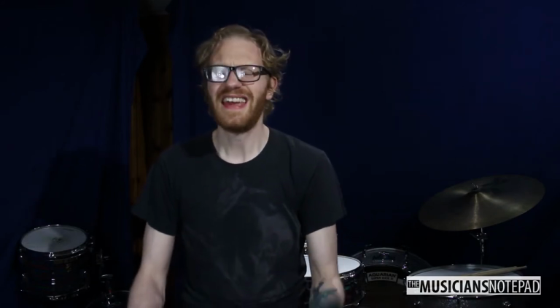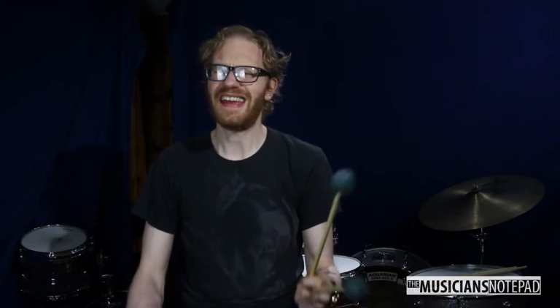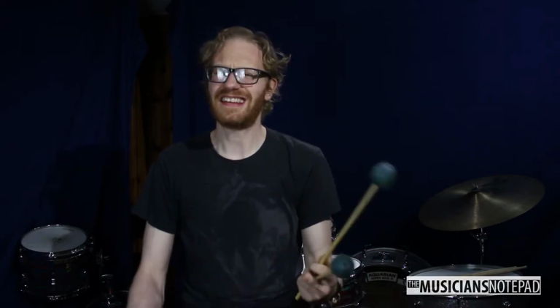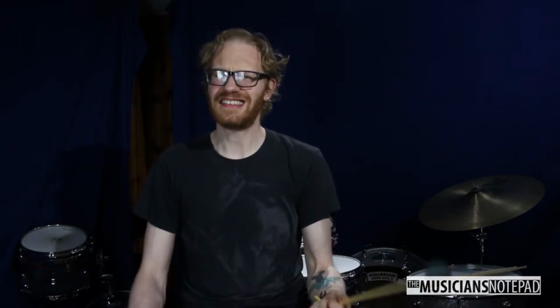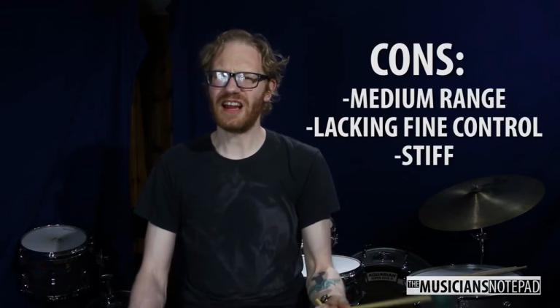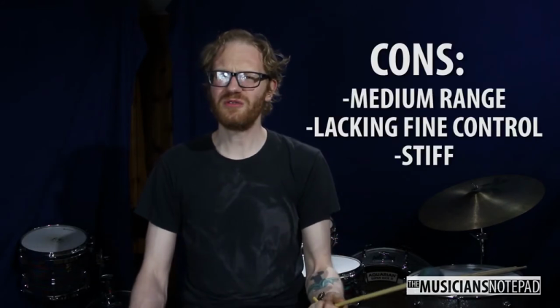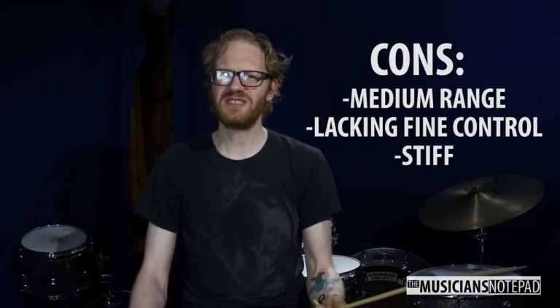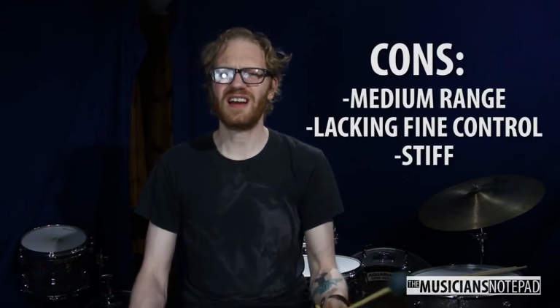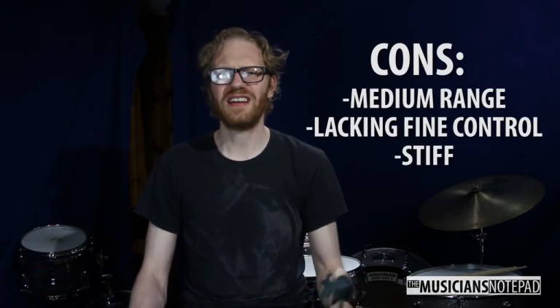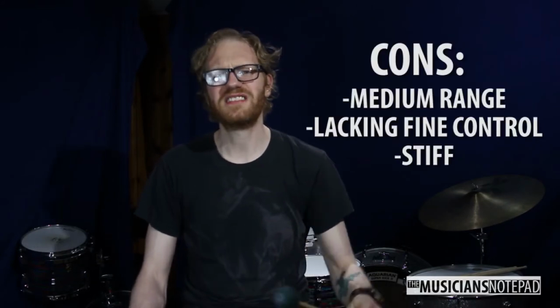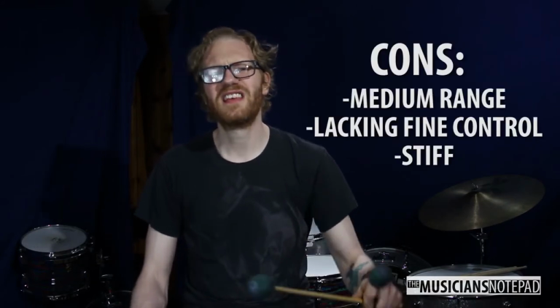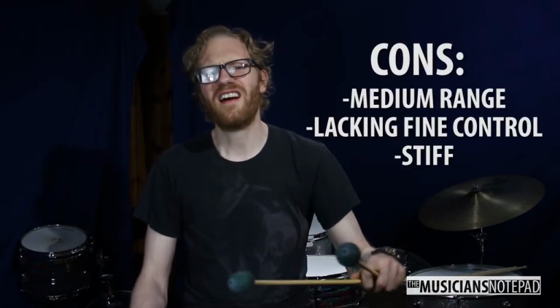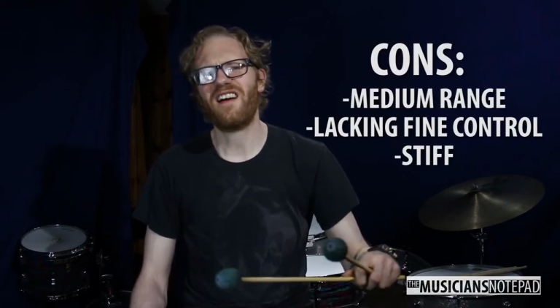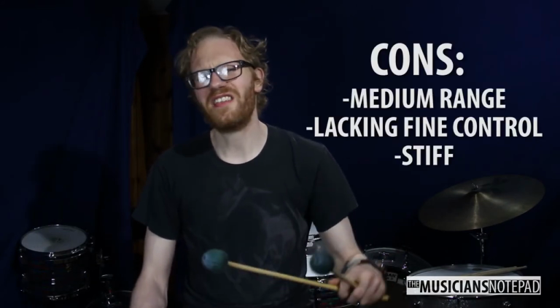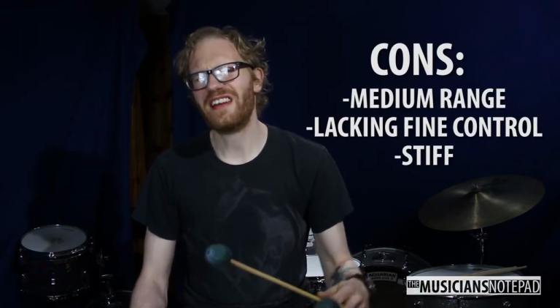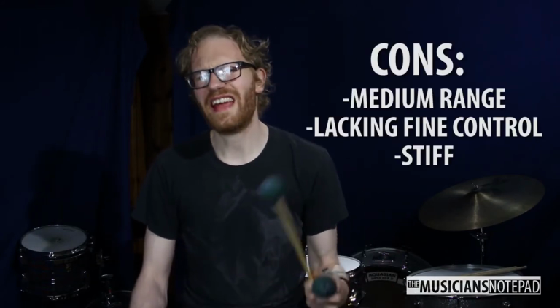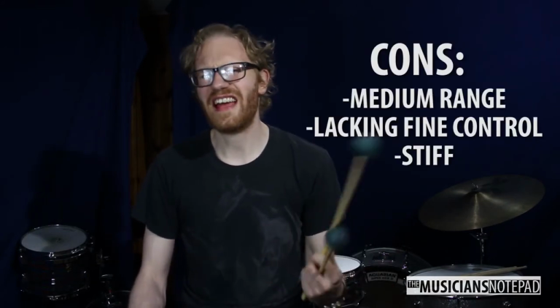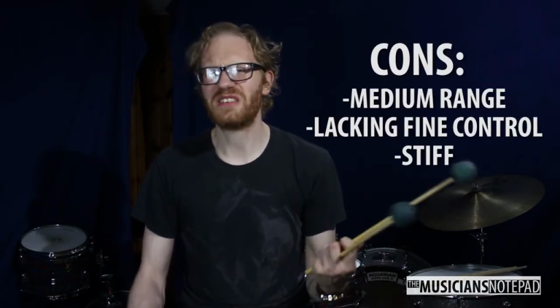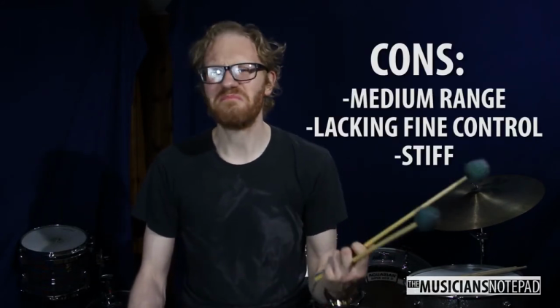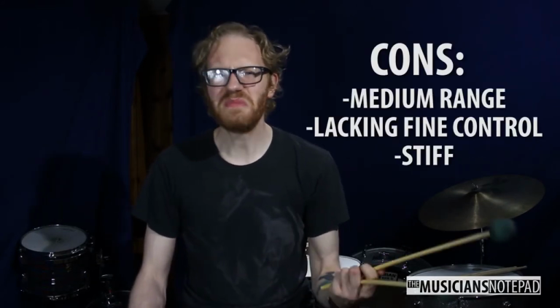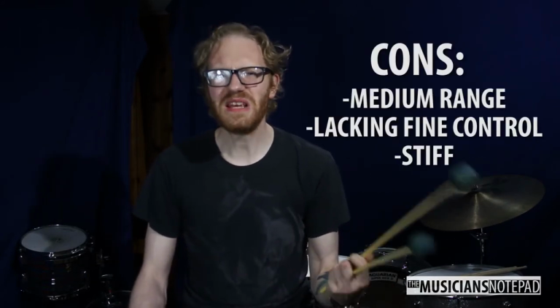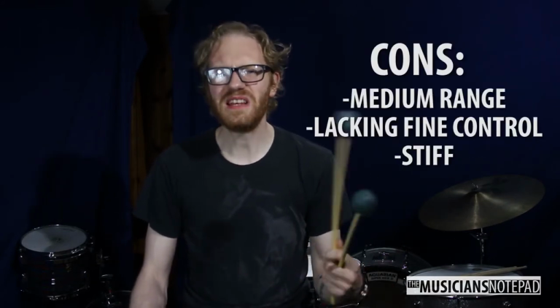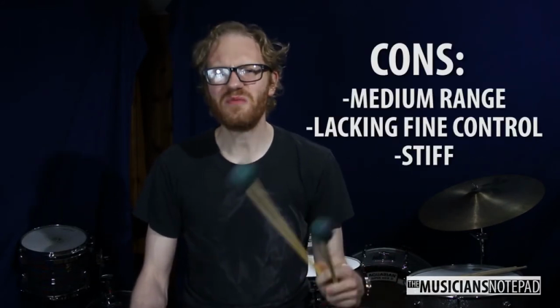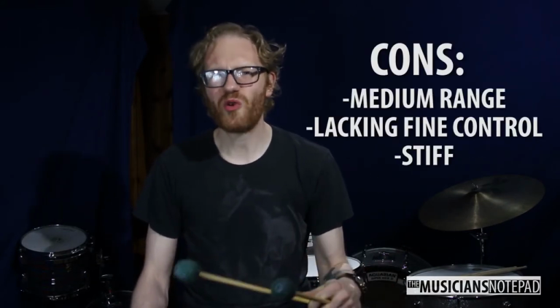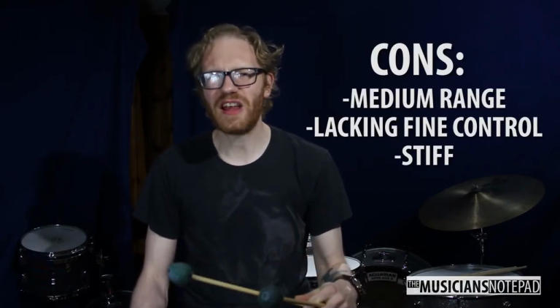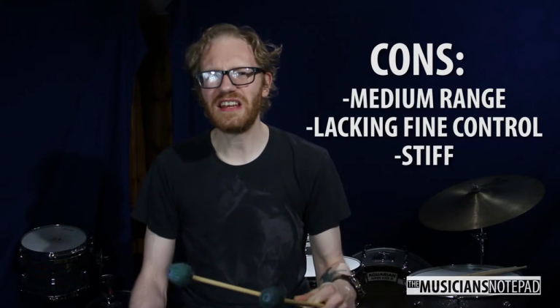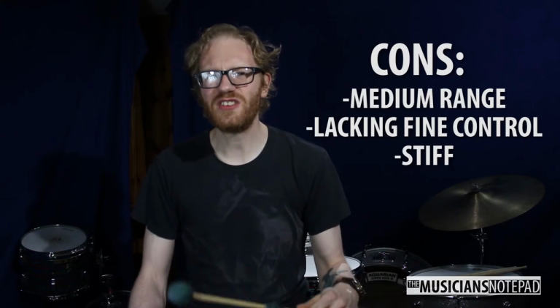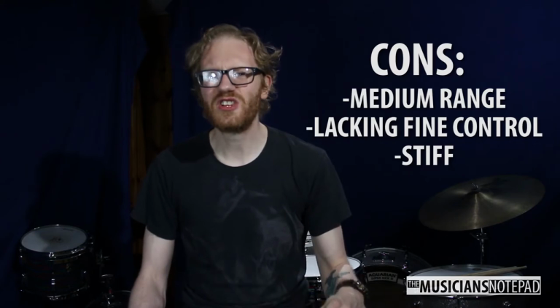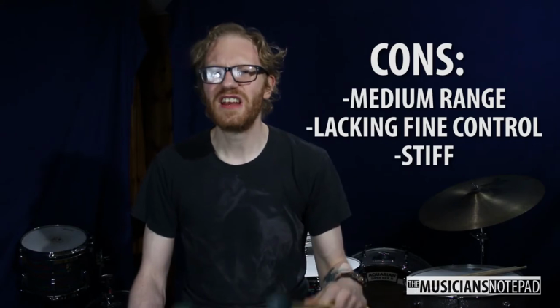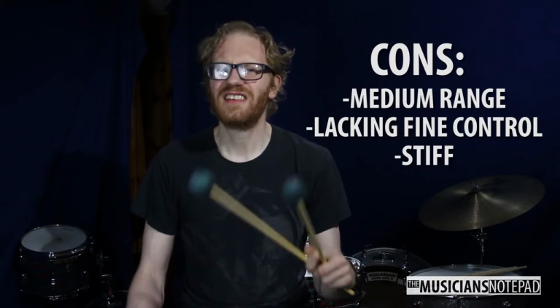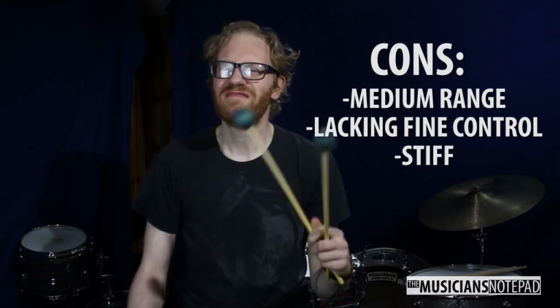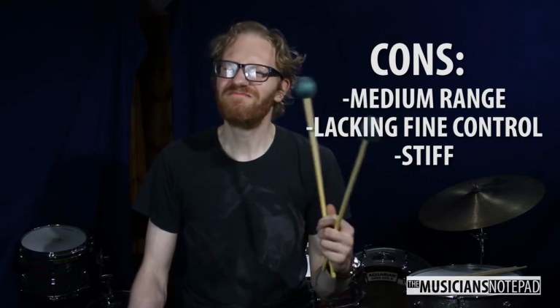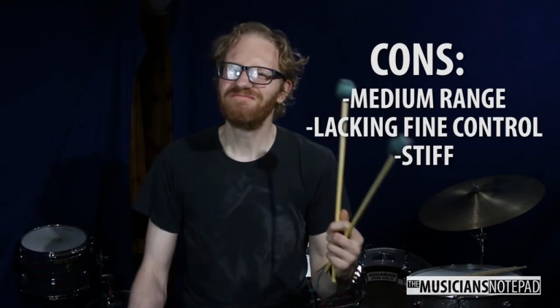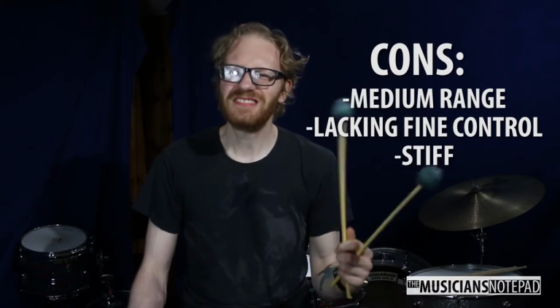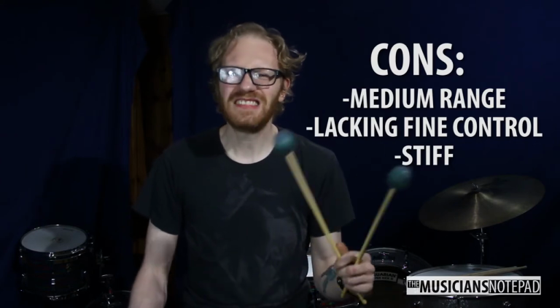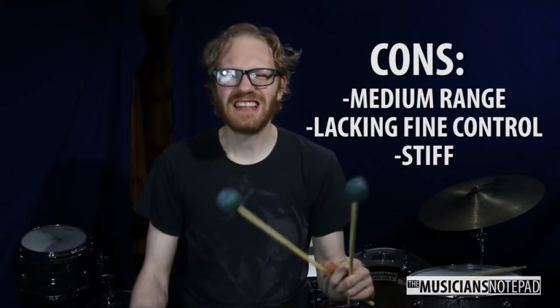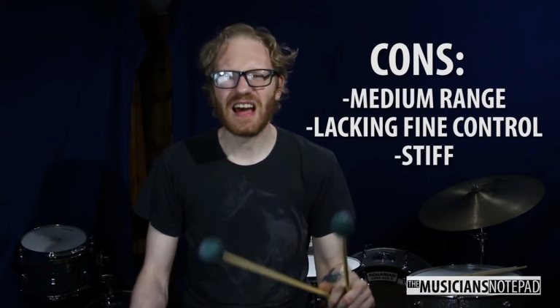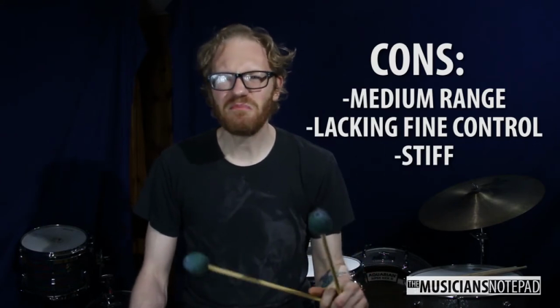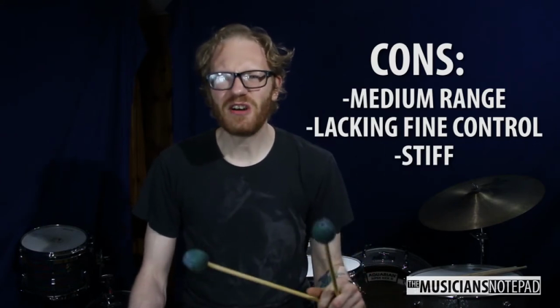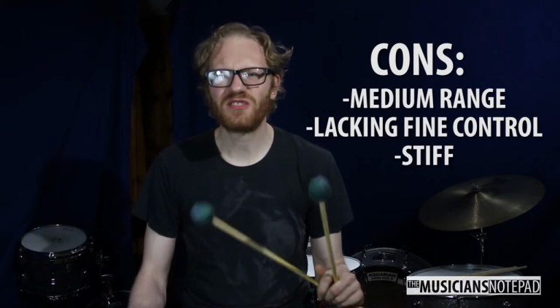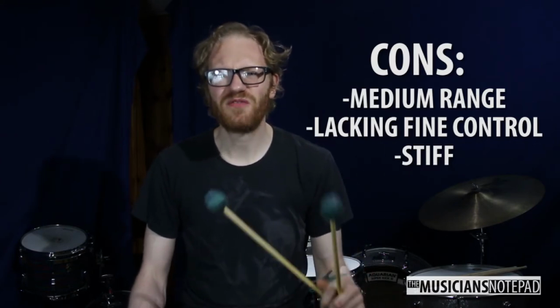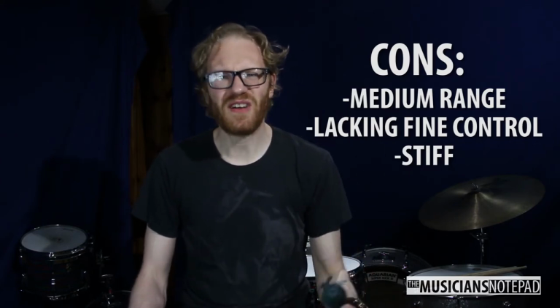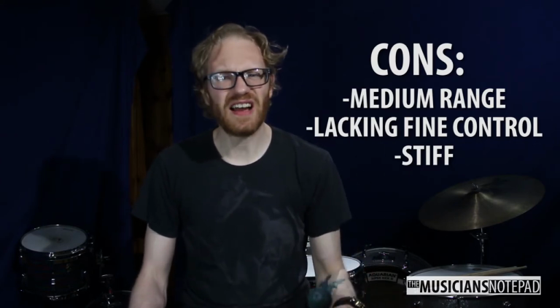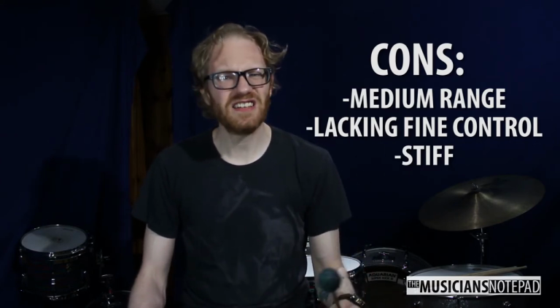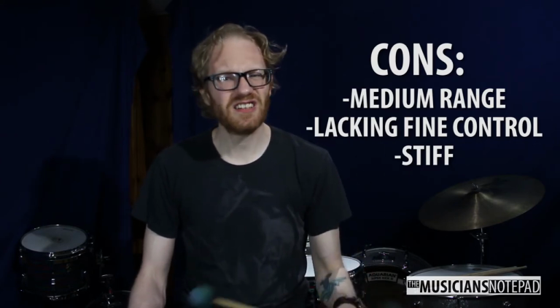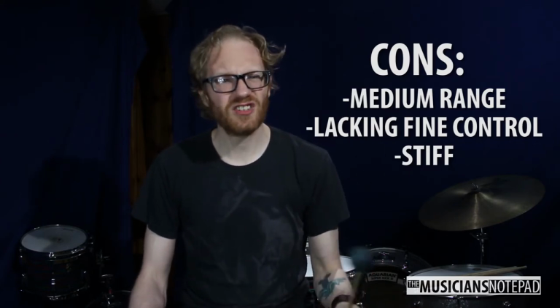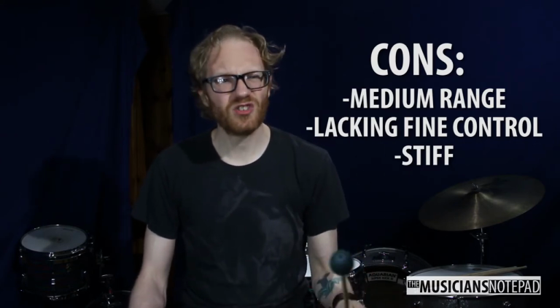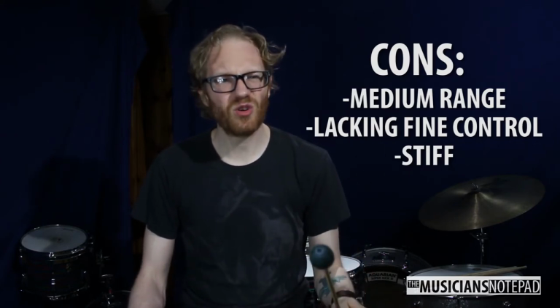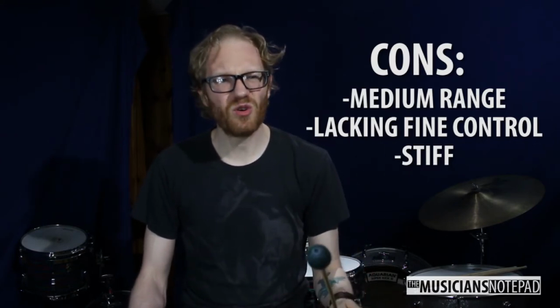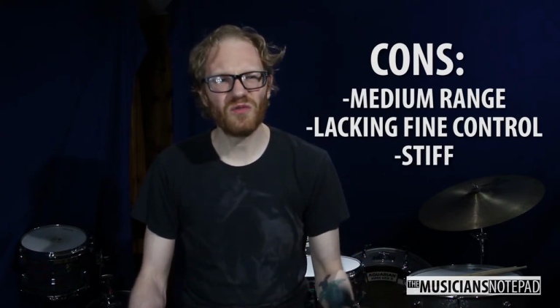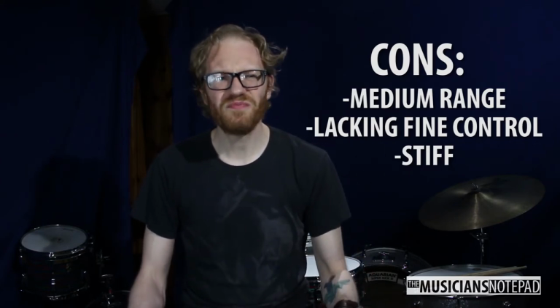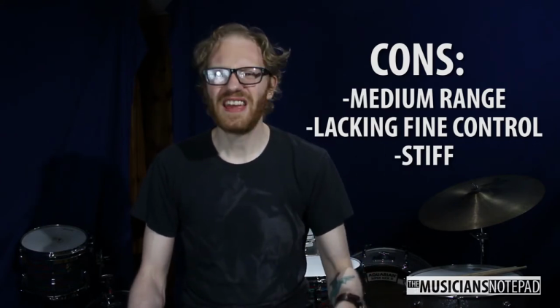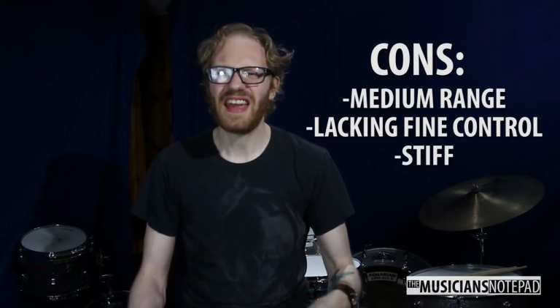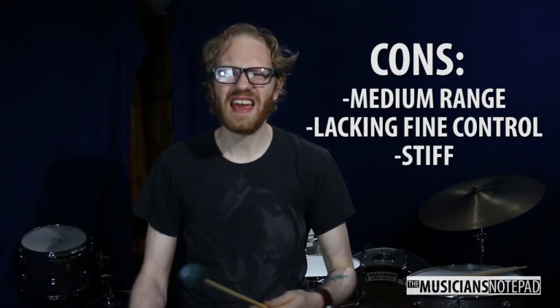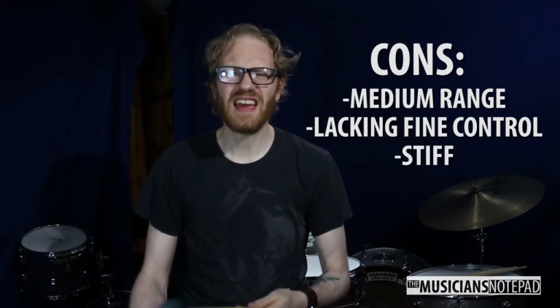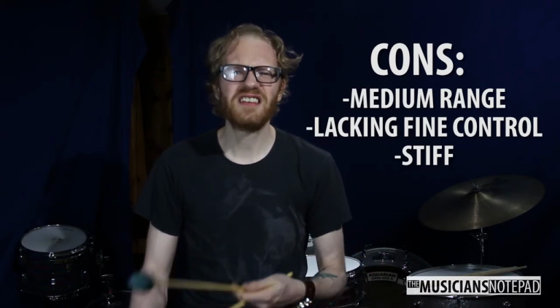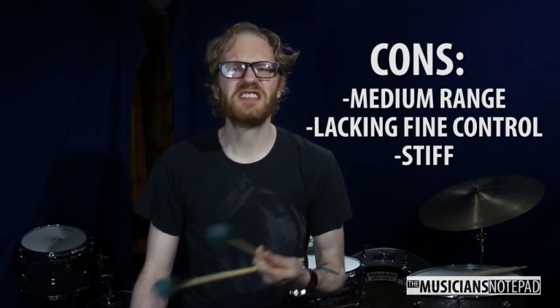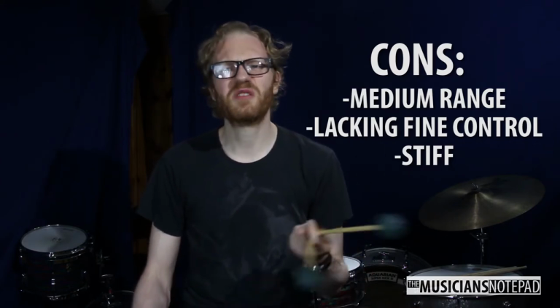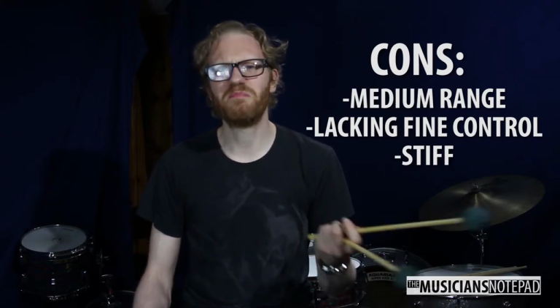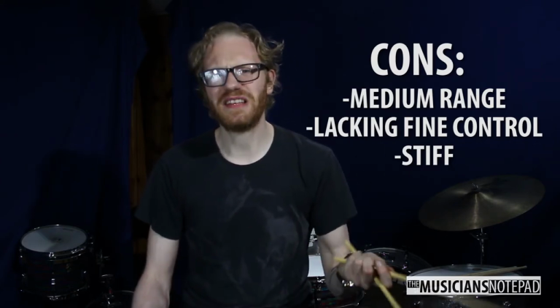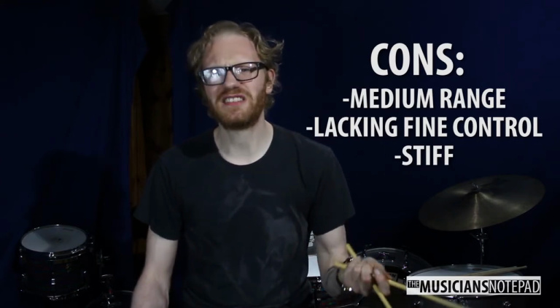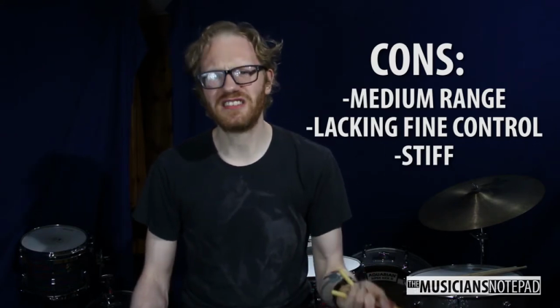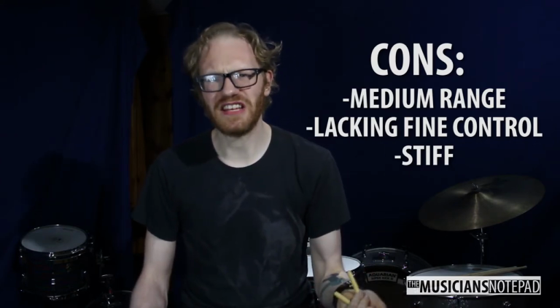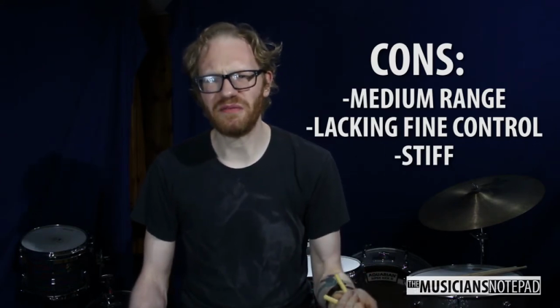Its downsides are that it has a medium range, not much fine control, and it's a bit stiff.